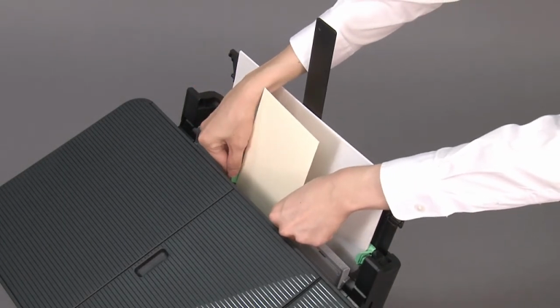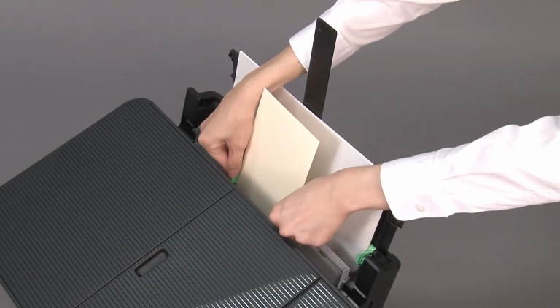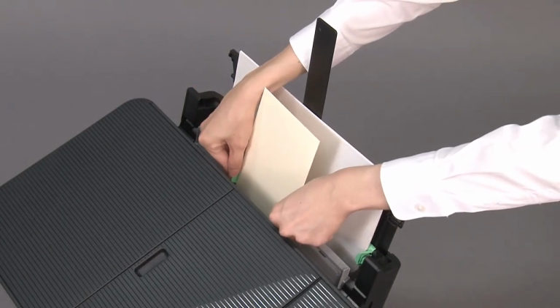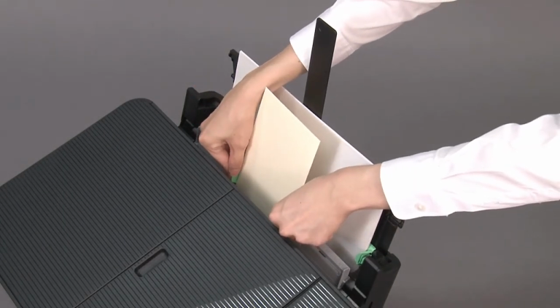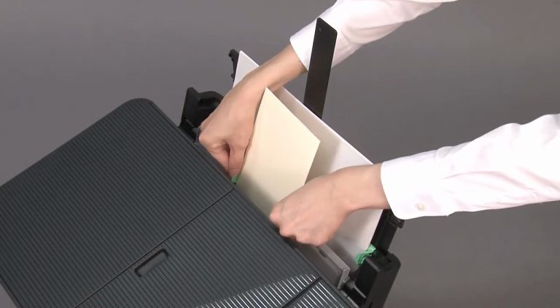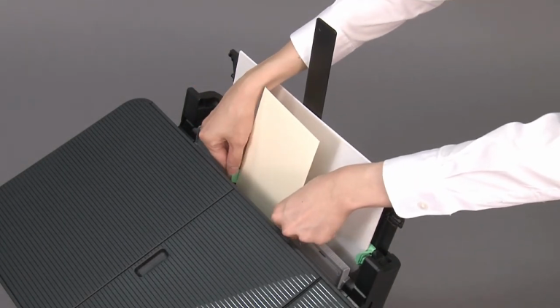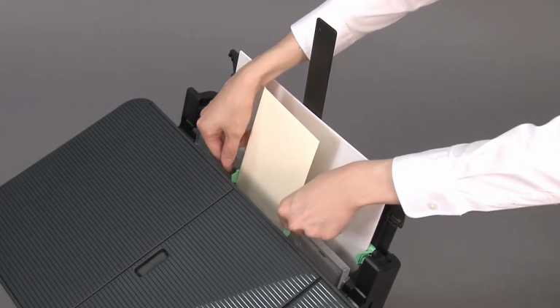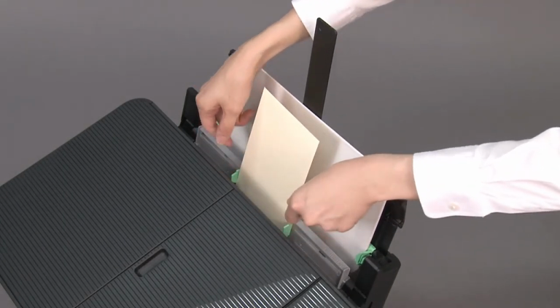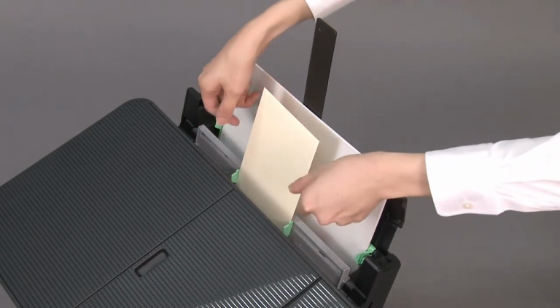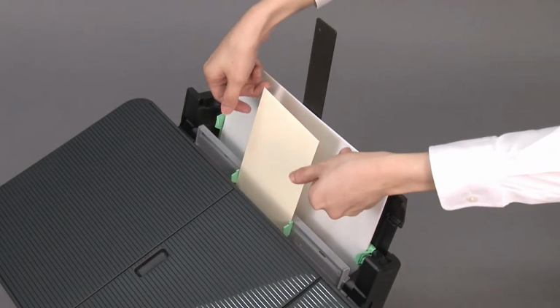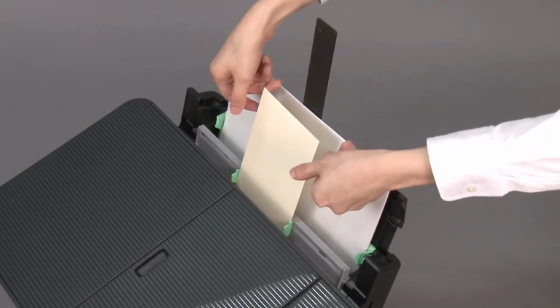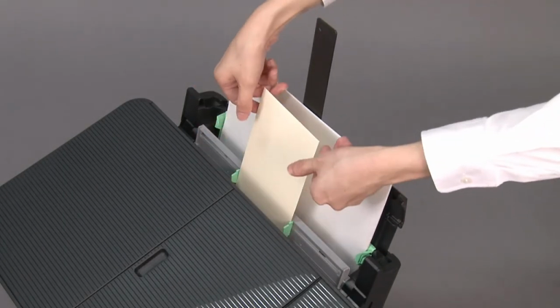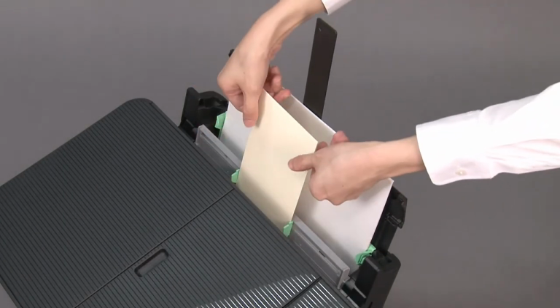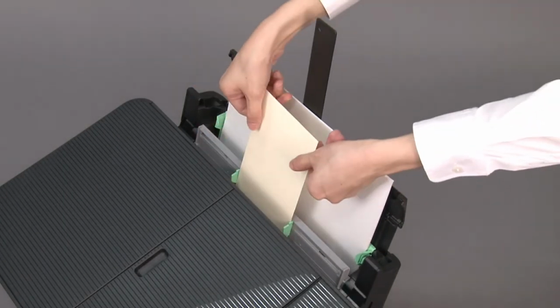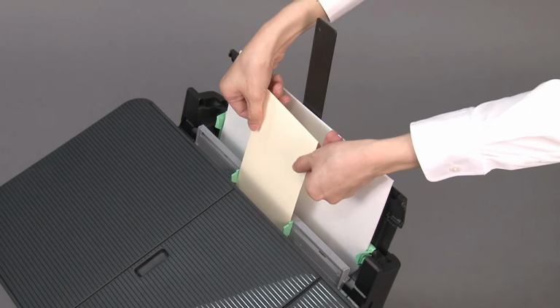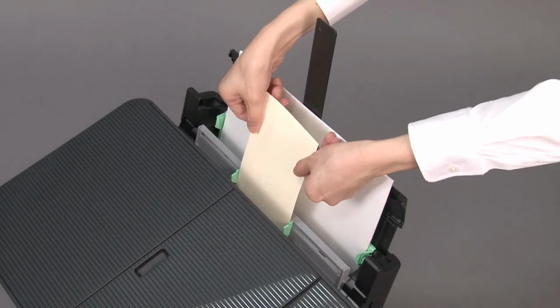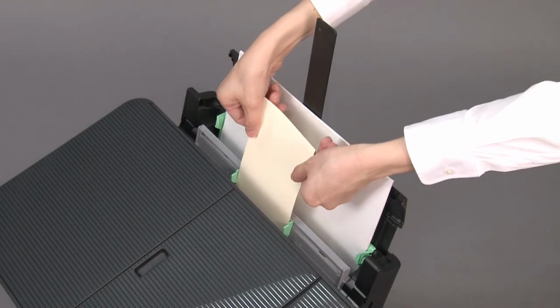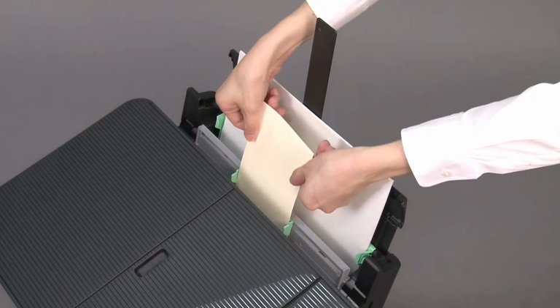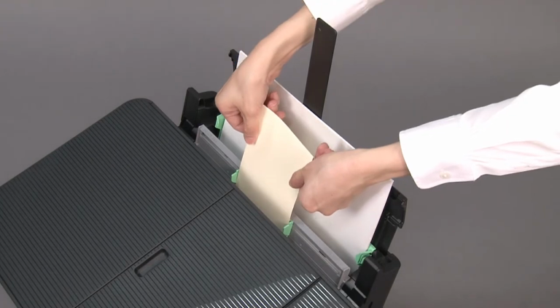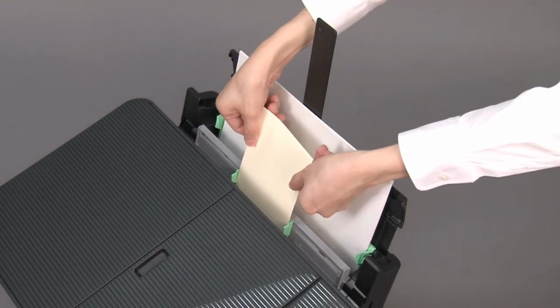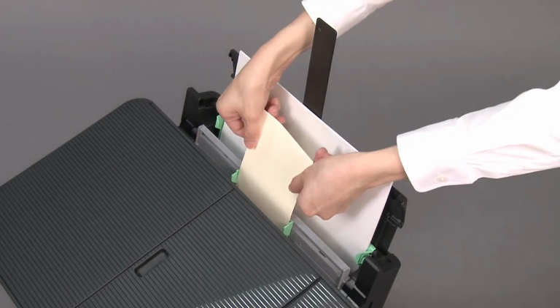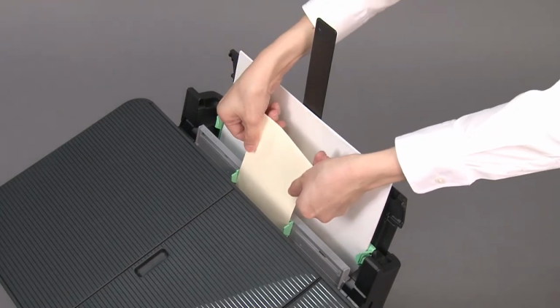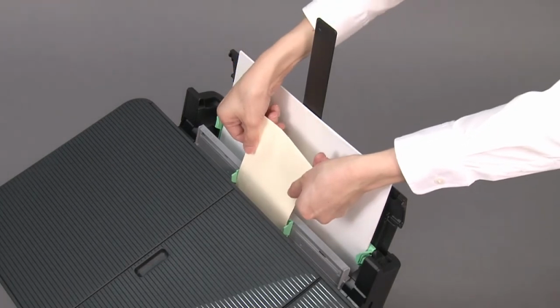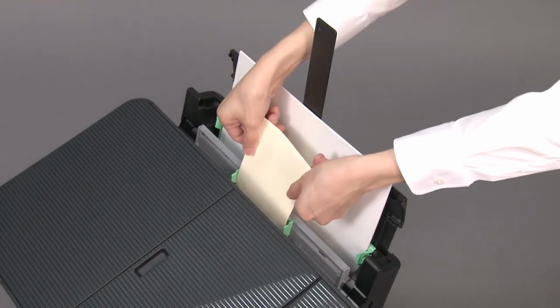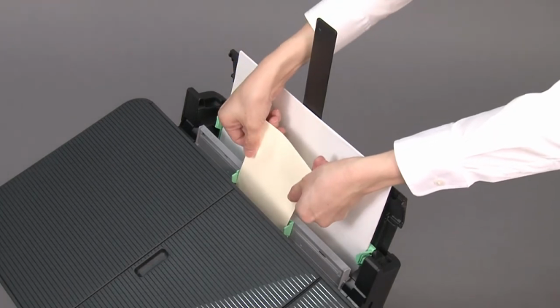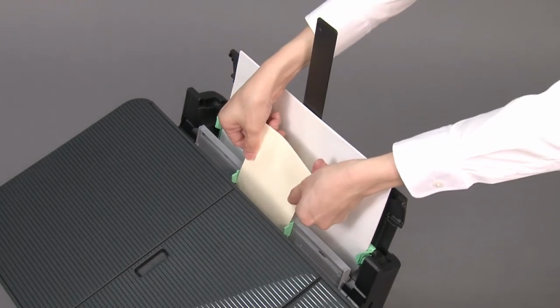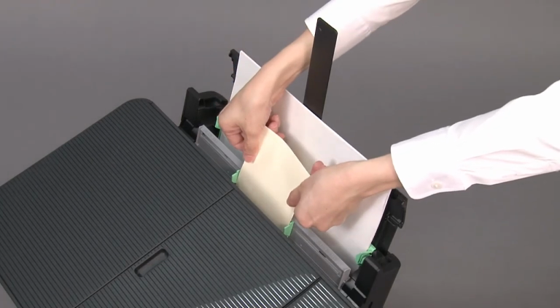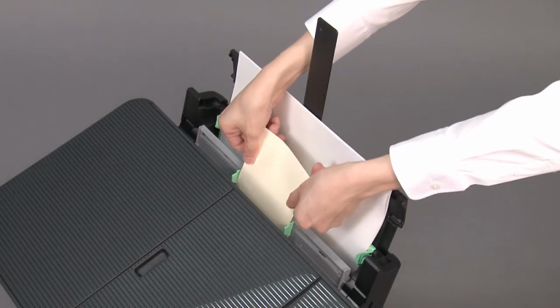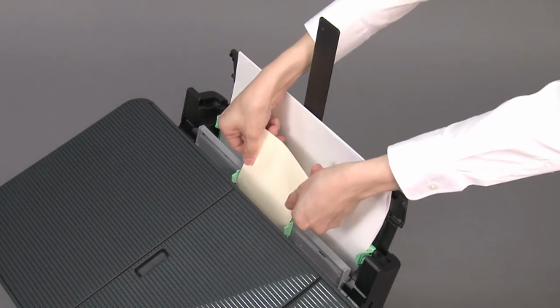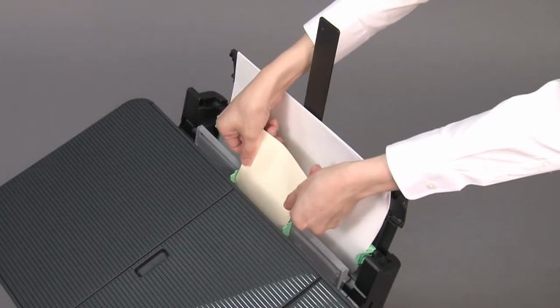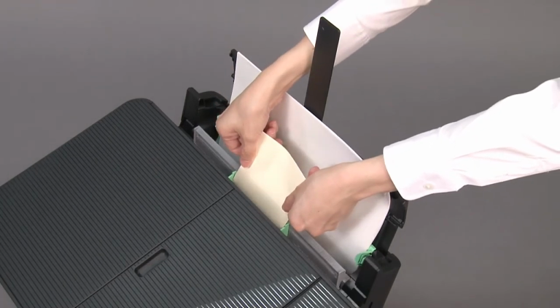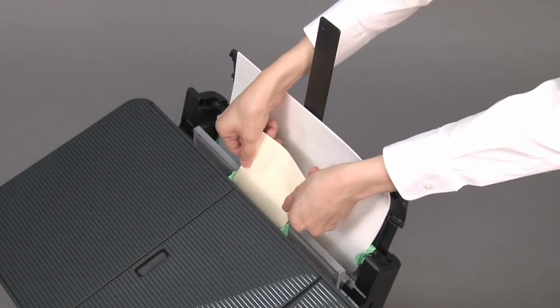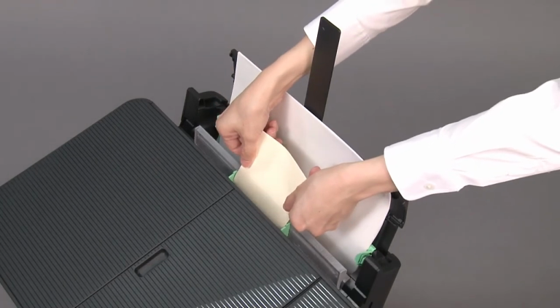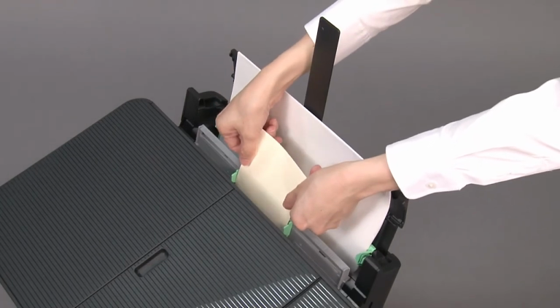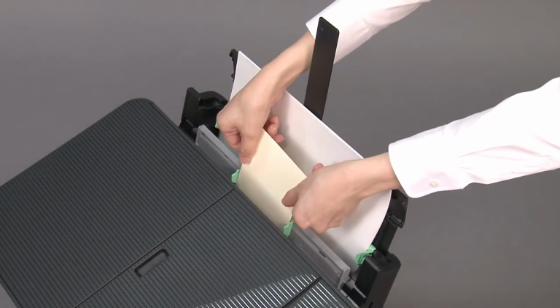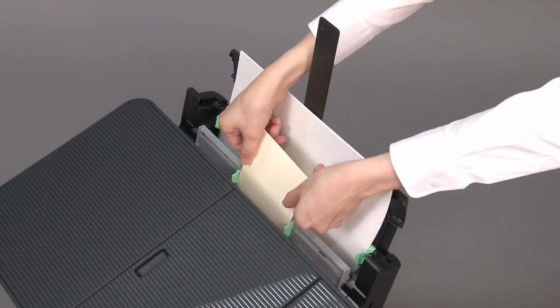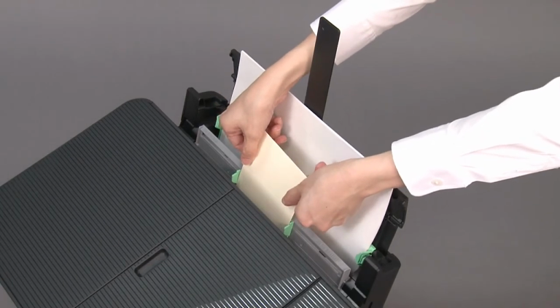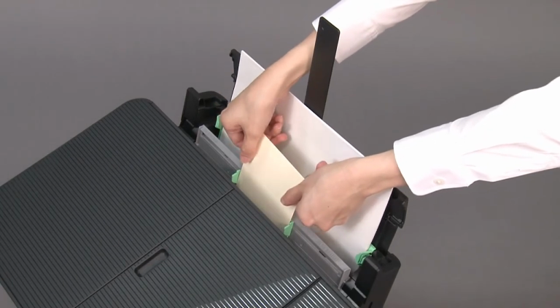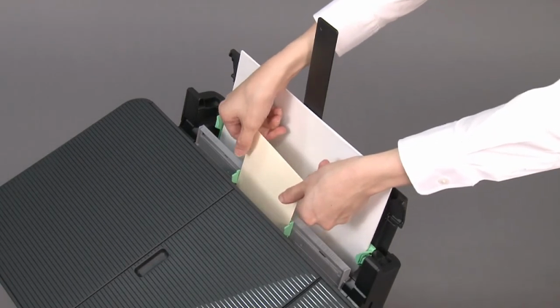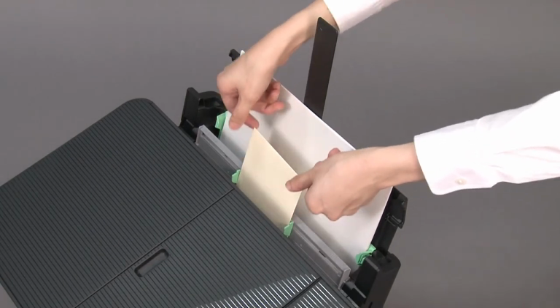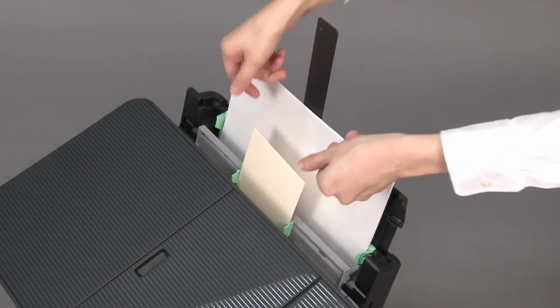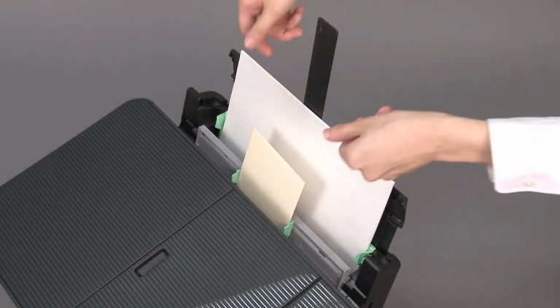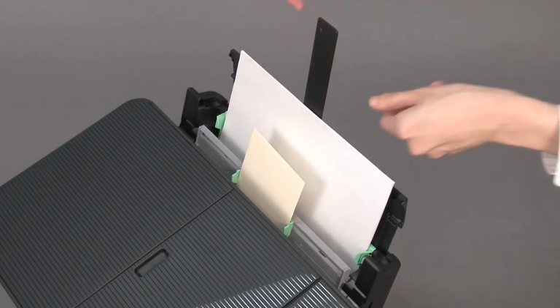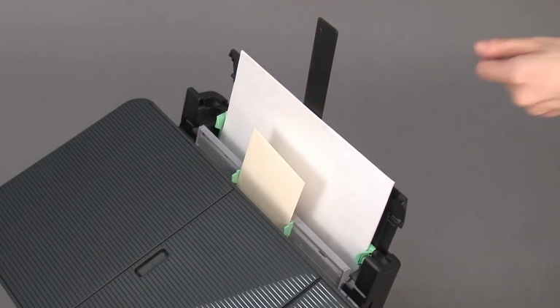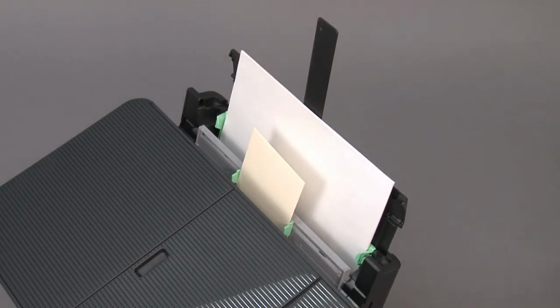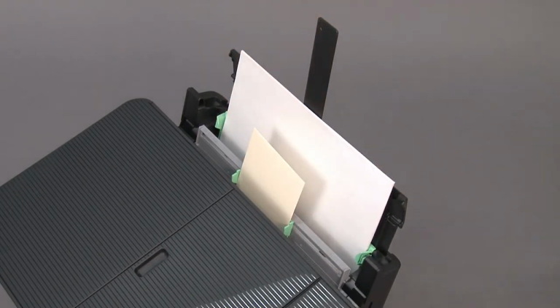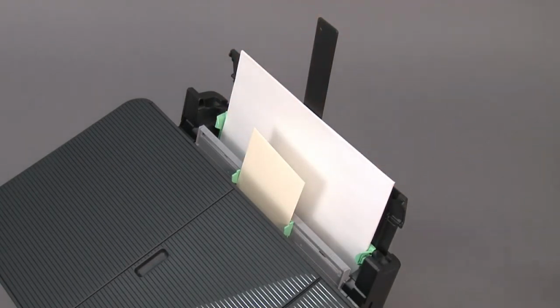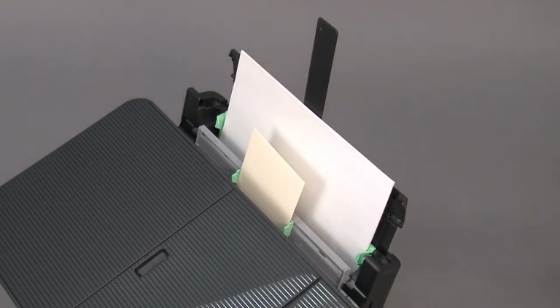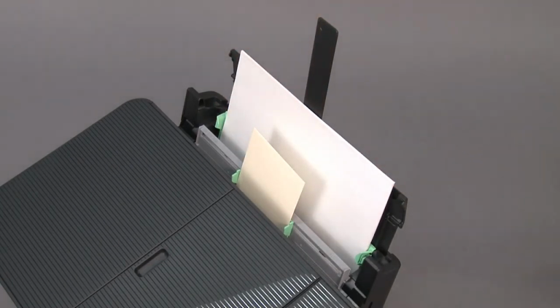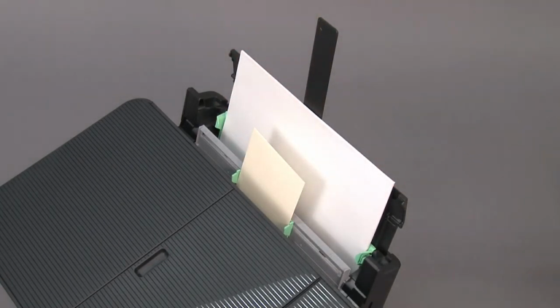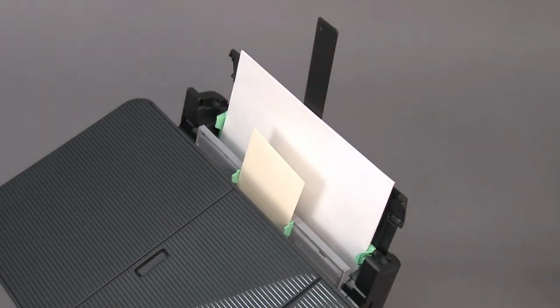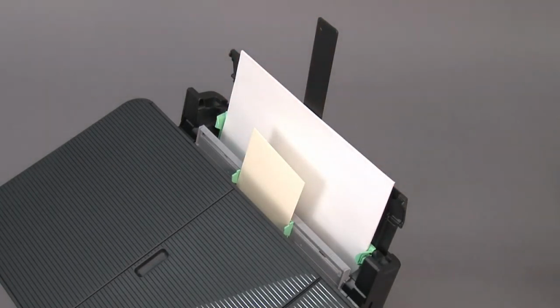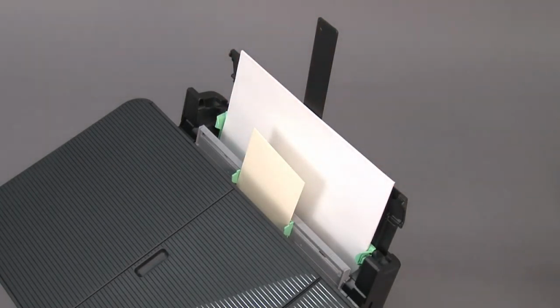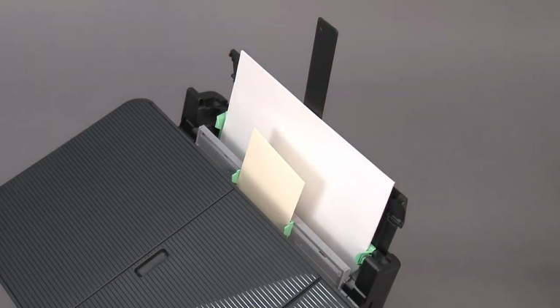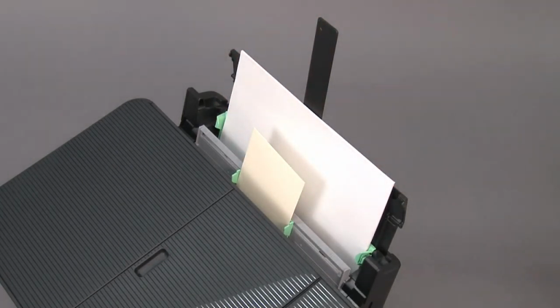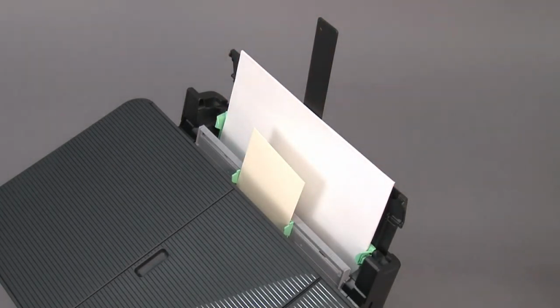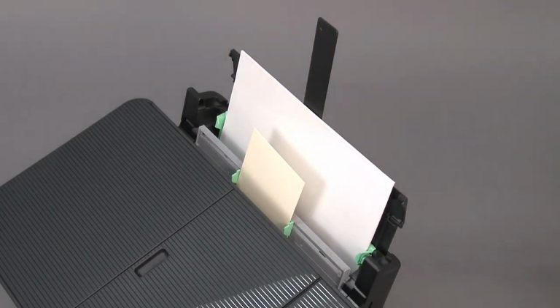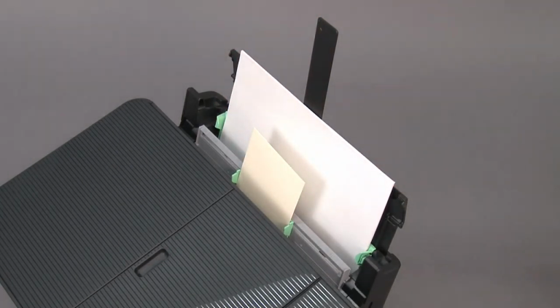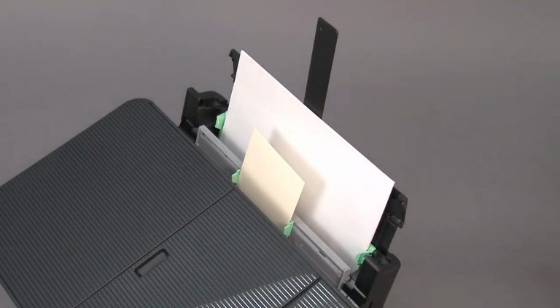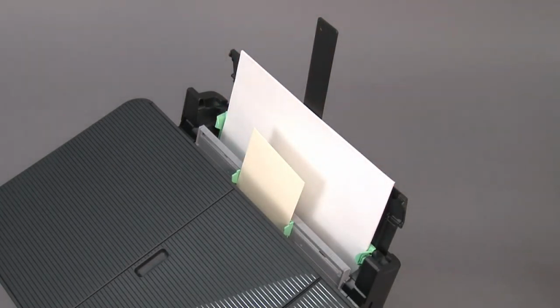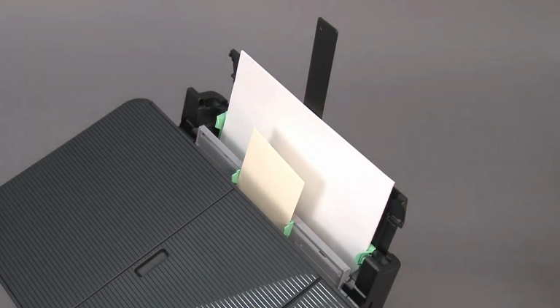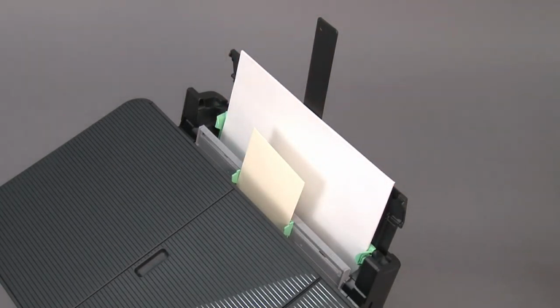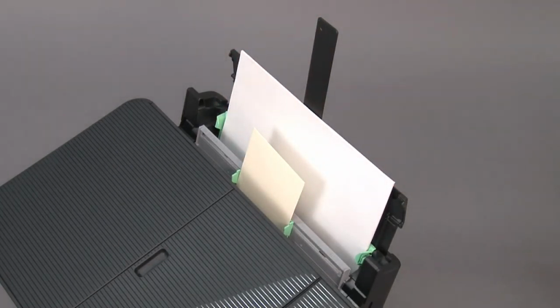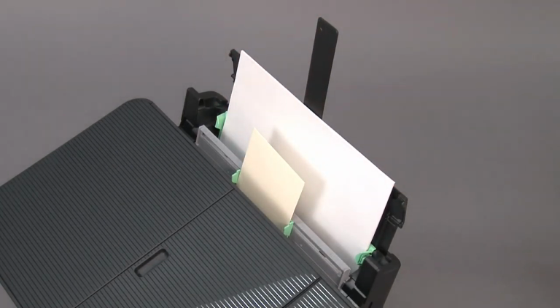Push the envelope until the front edge touches the paper feed rollers. Let go of the envelope when you hear the machine pull it.